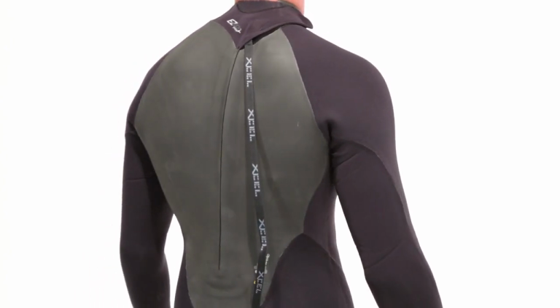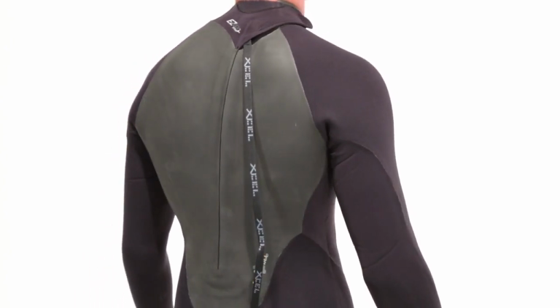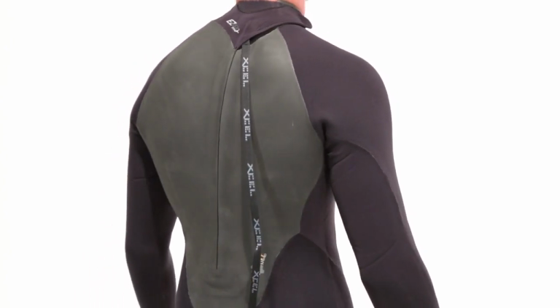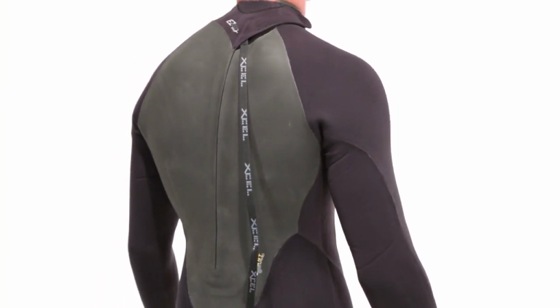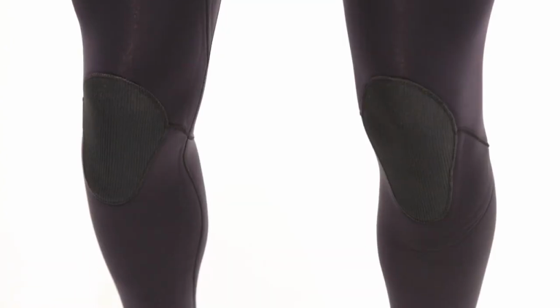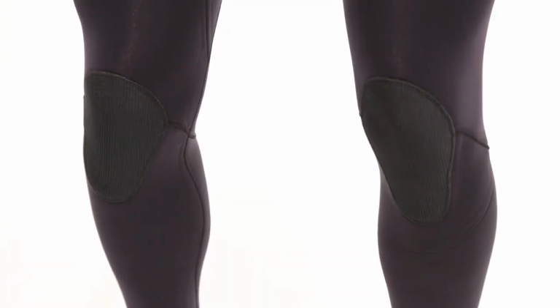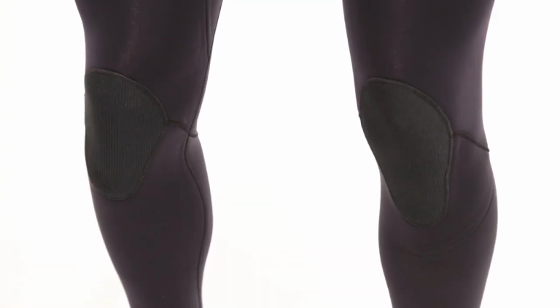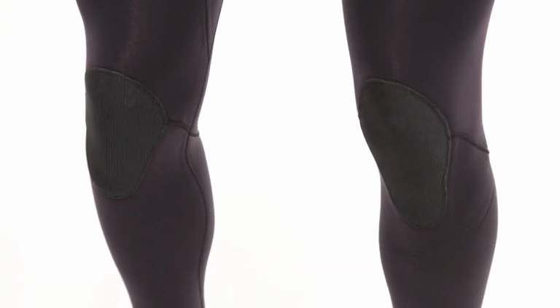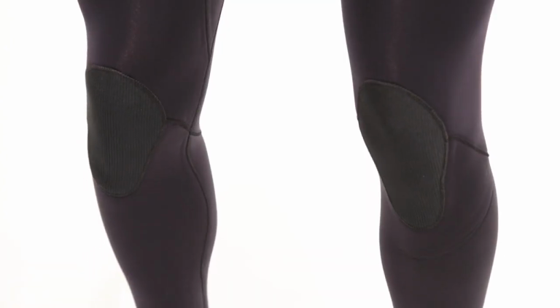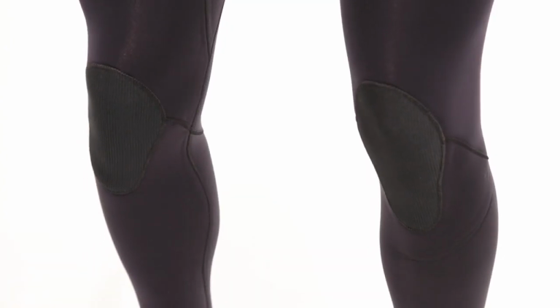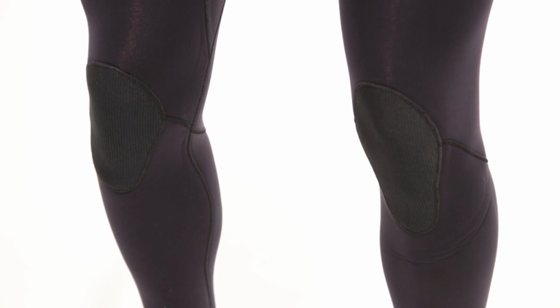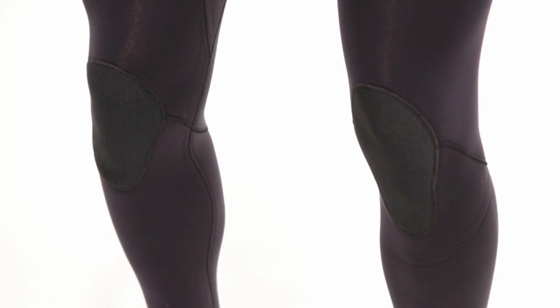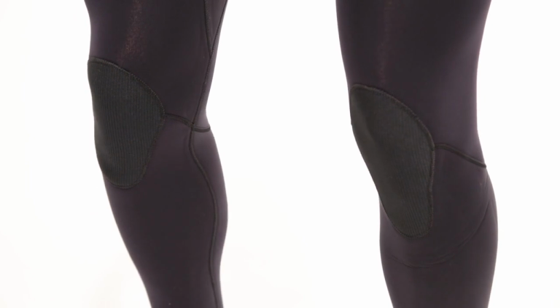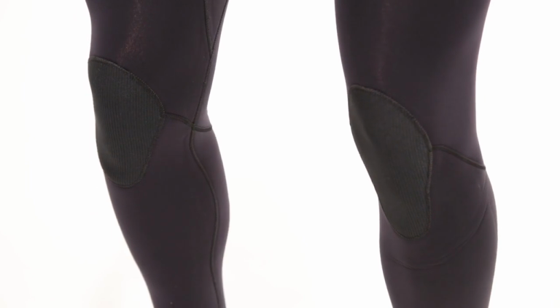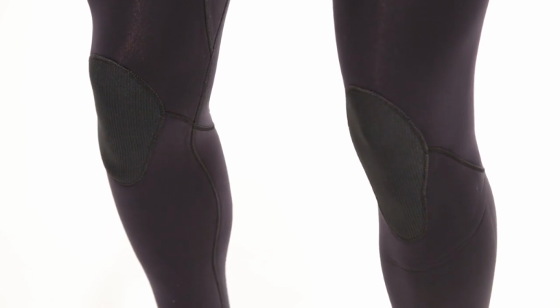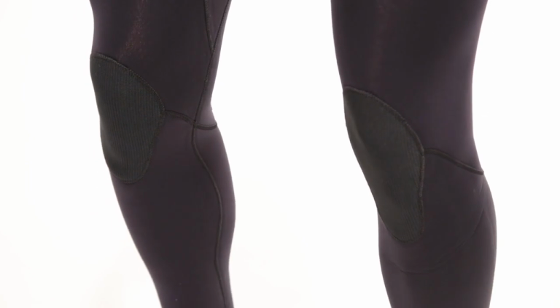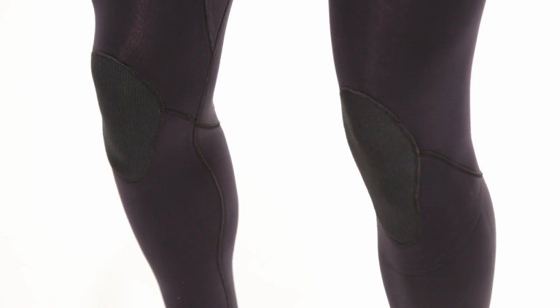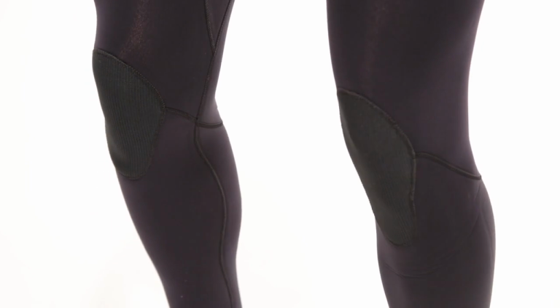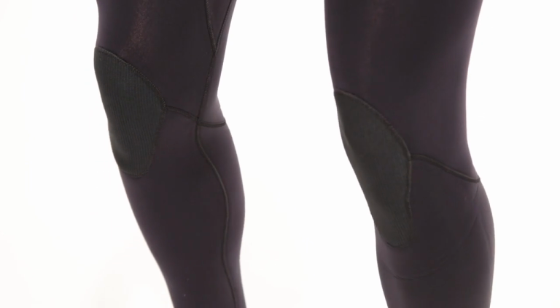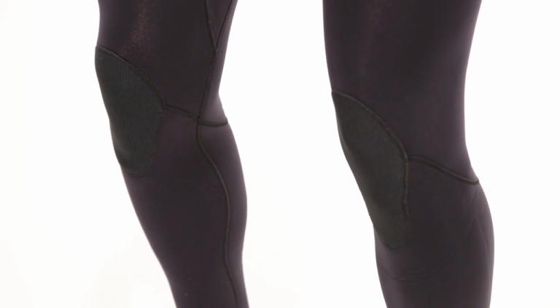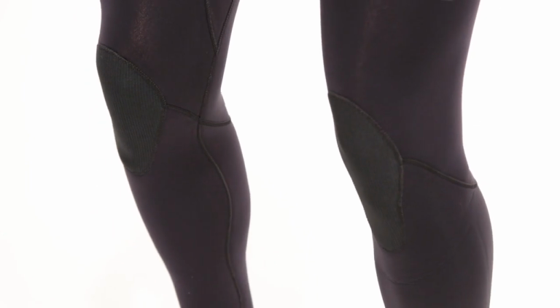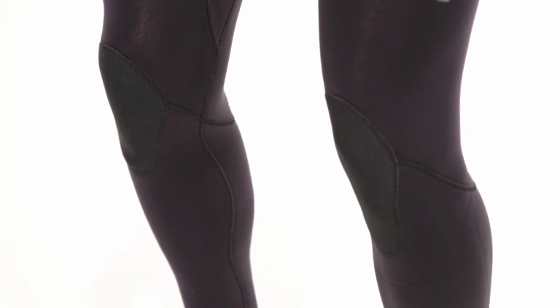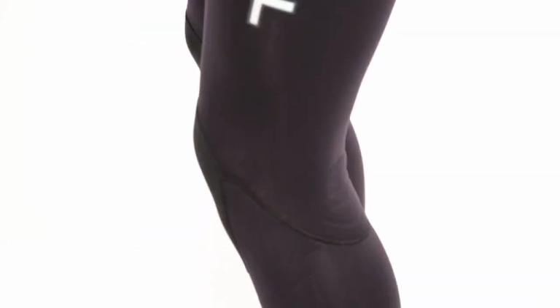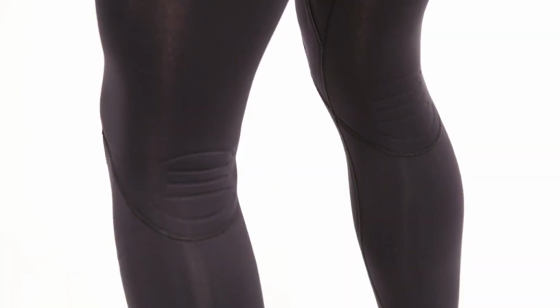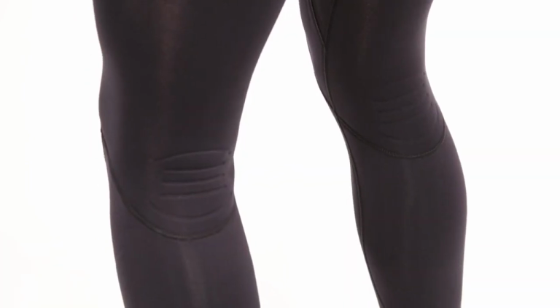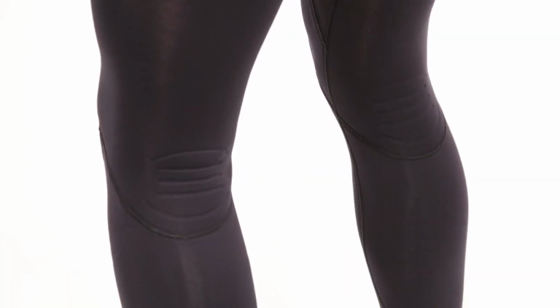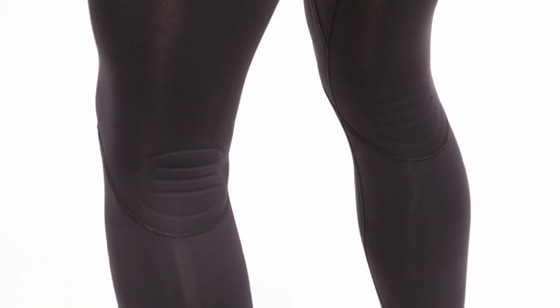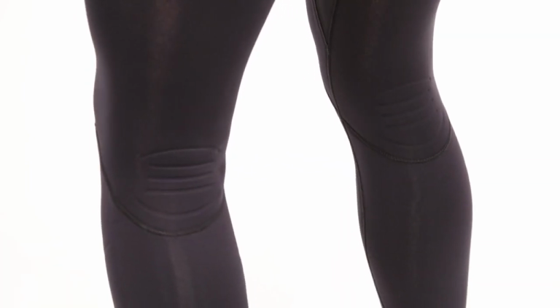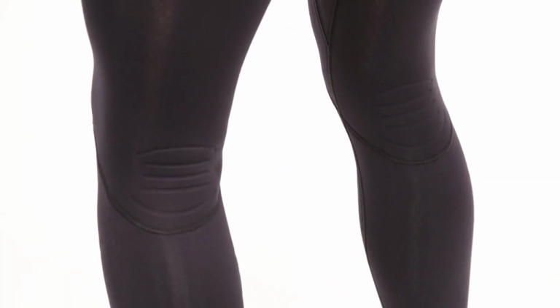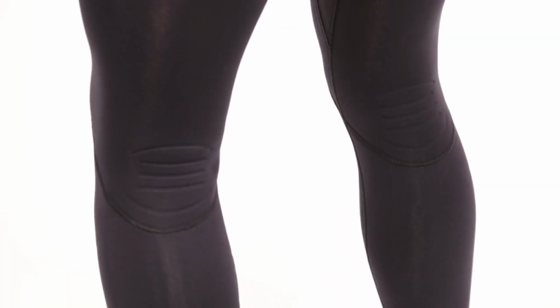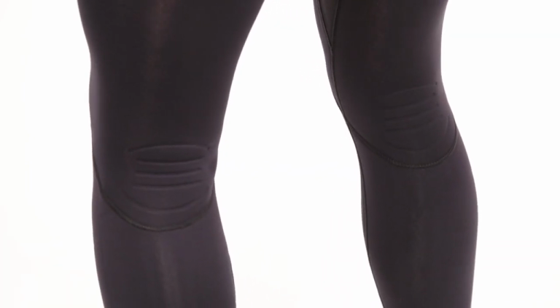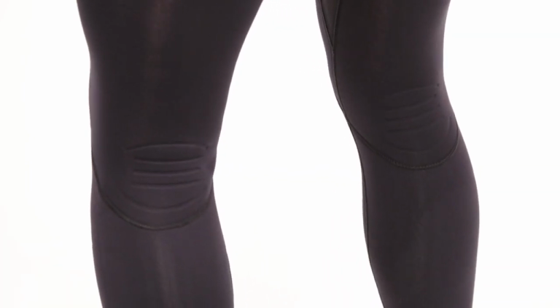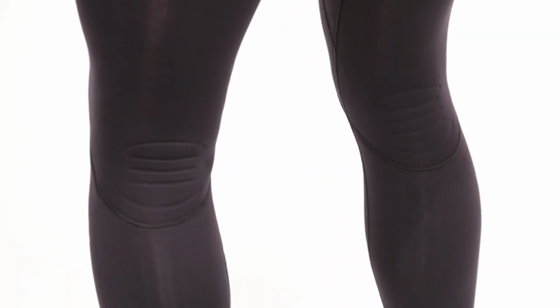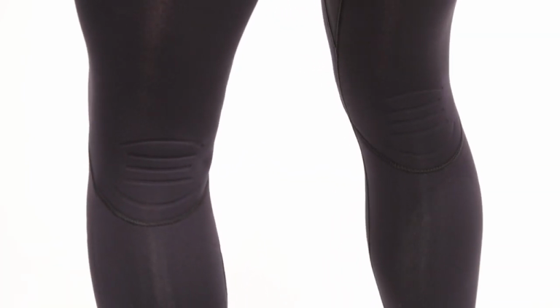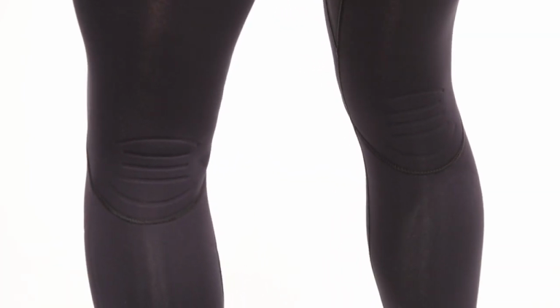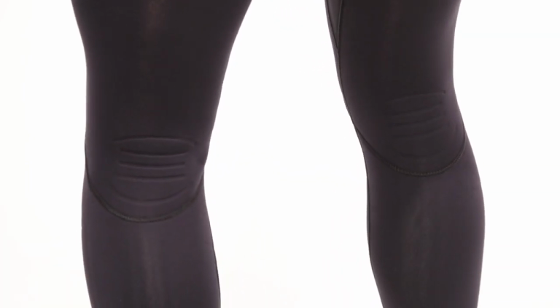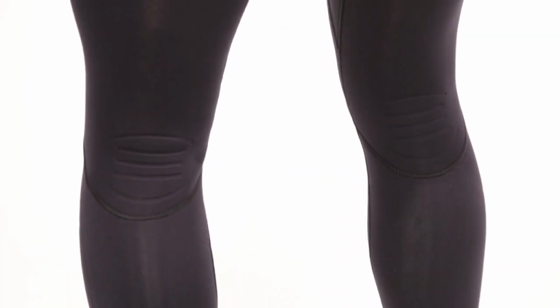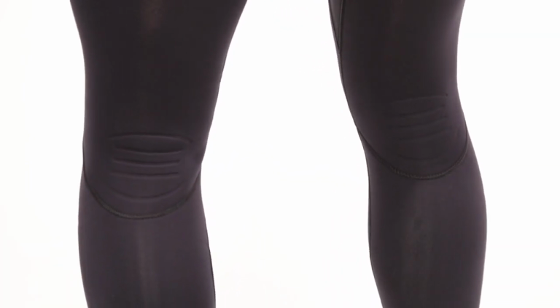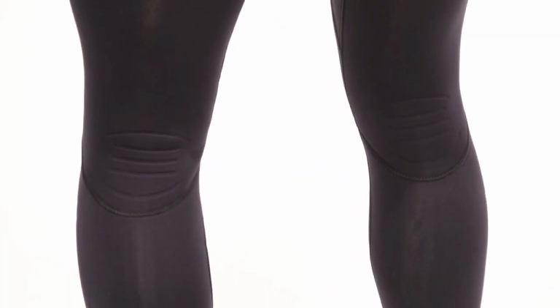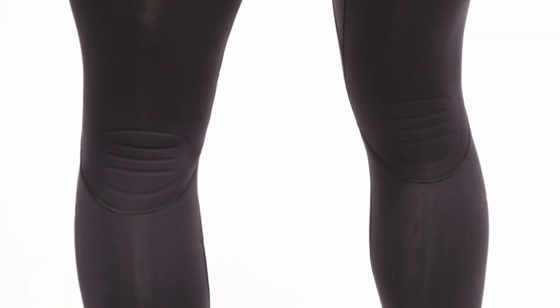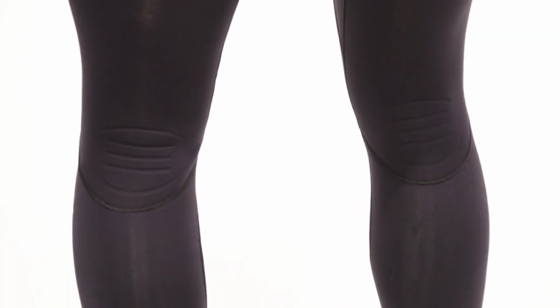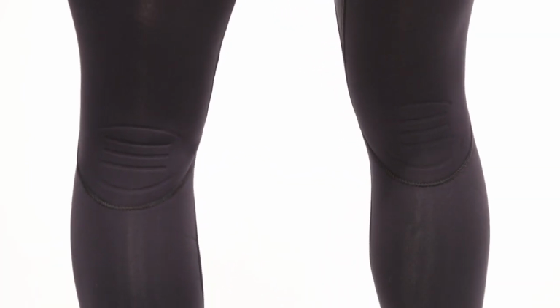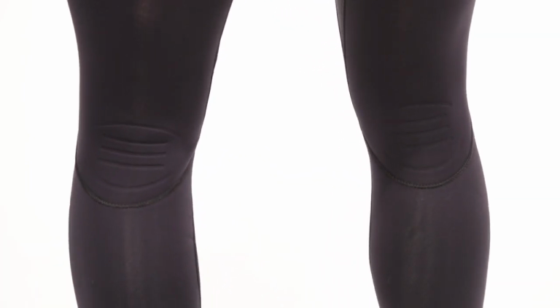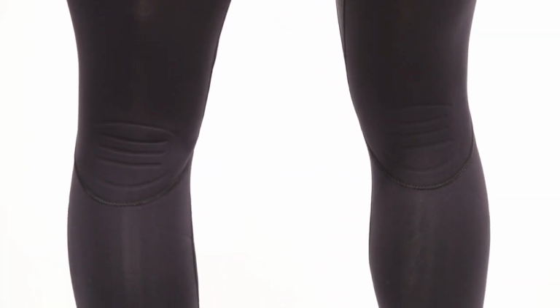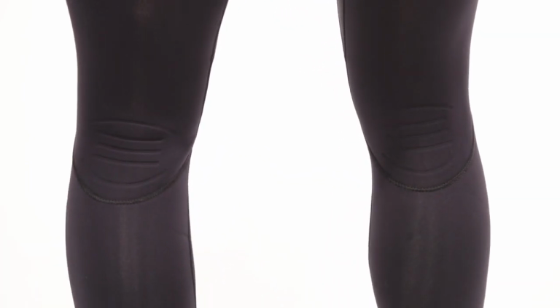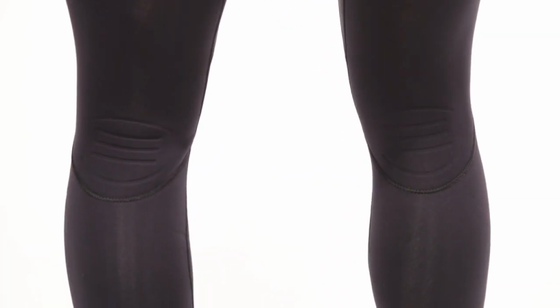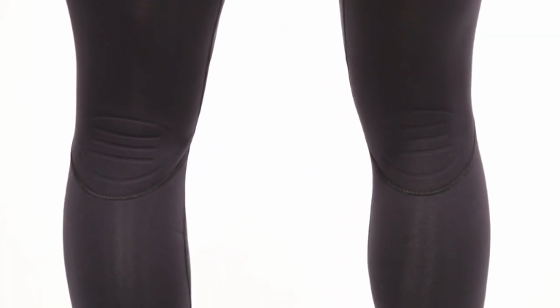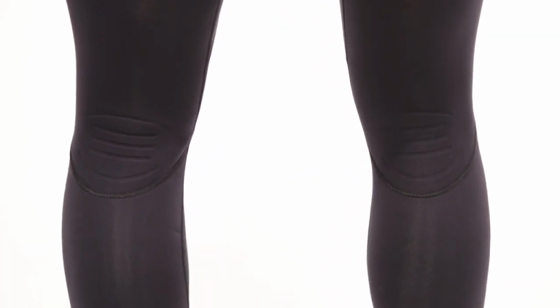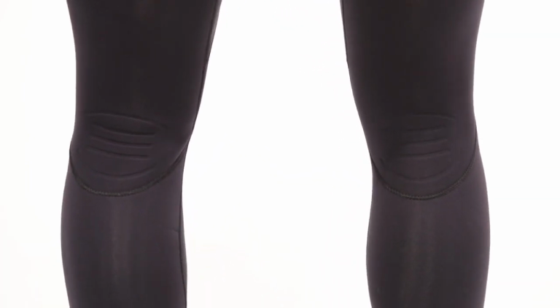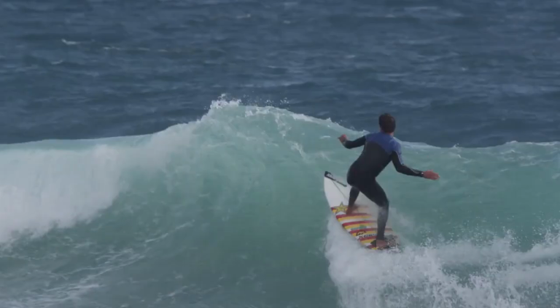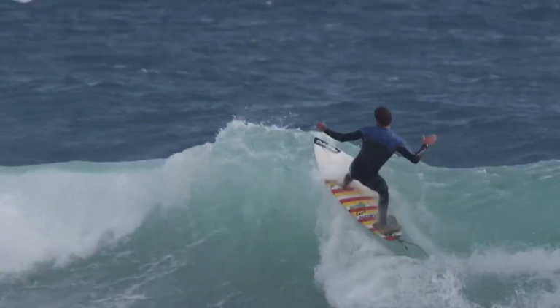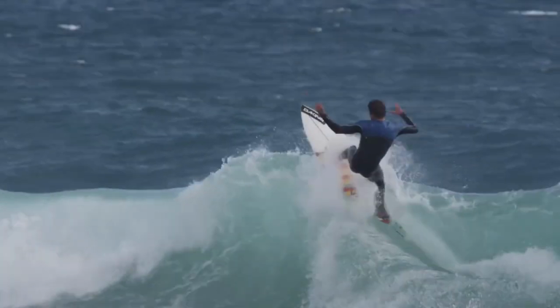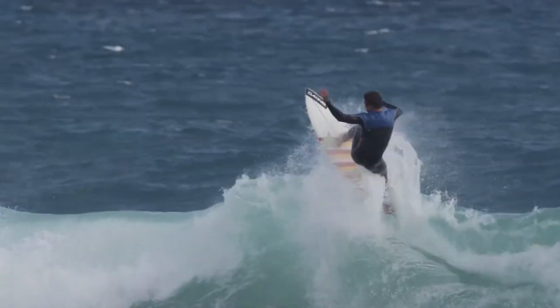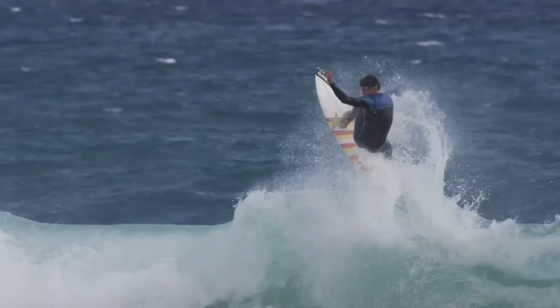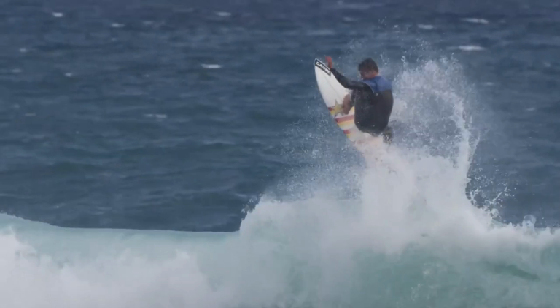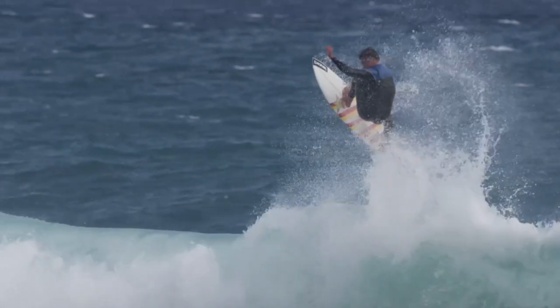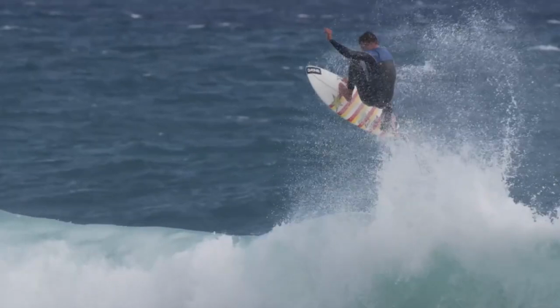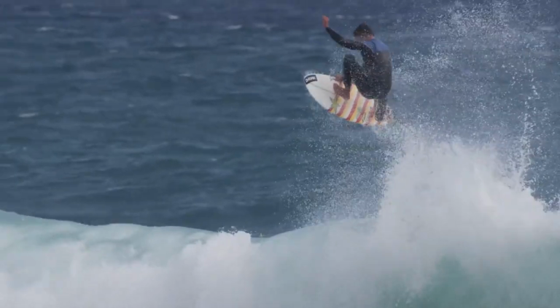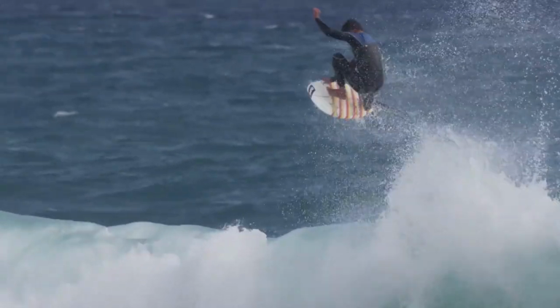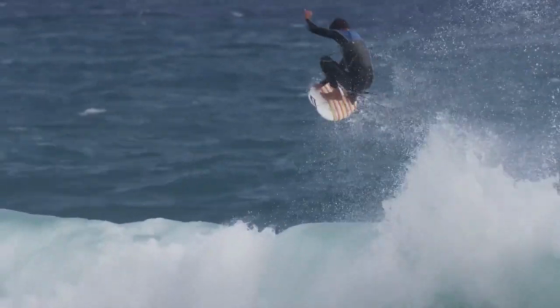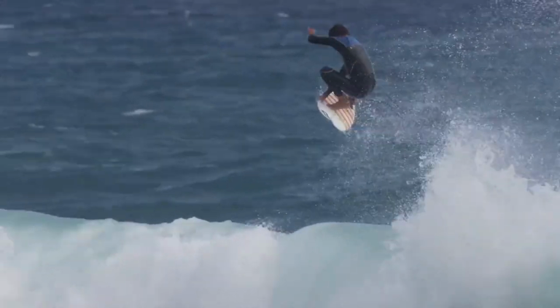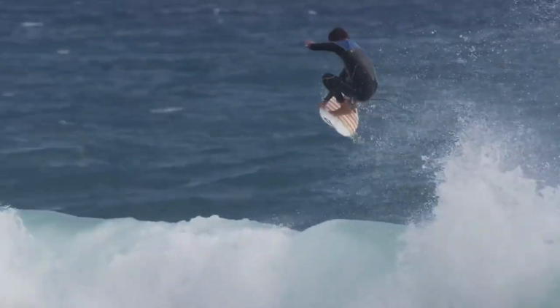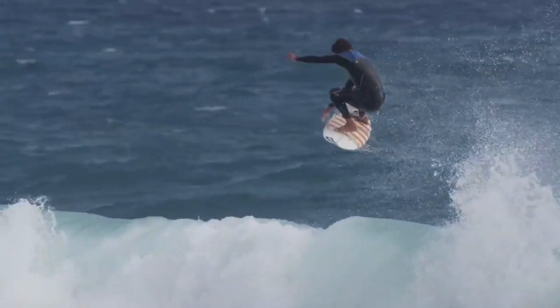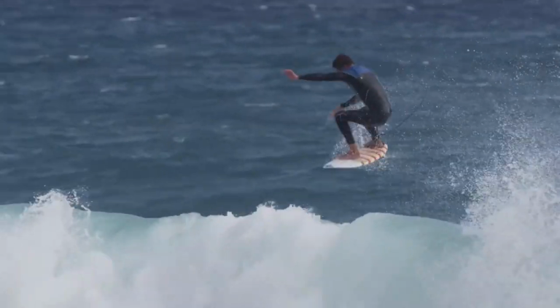Finally, the Contour DuraFlex knee panels and back knee flex grooves allow for excellent range of motion, durability, and stretch.